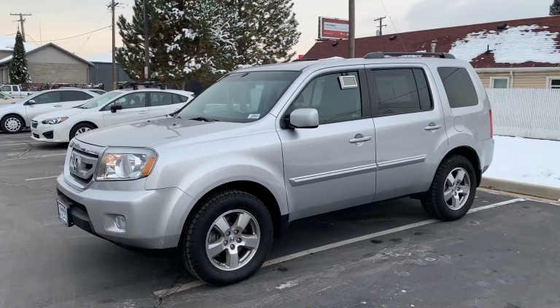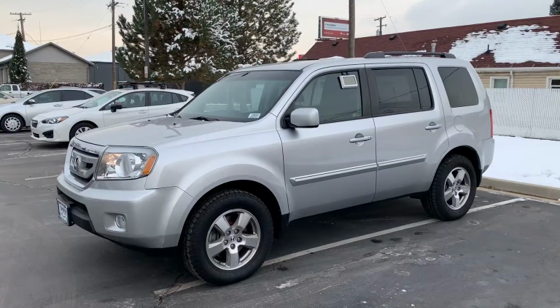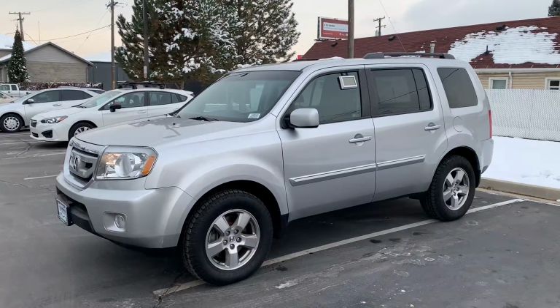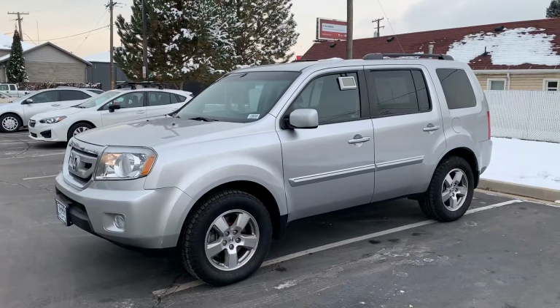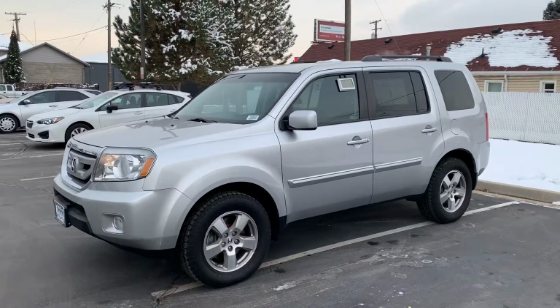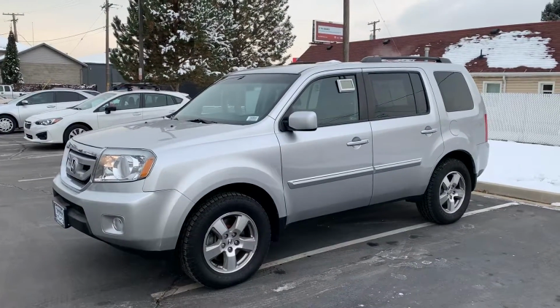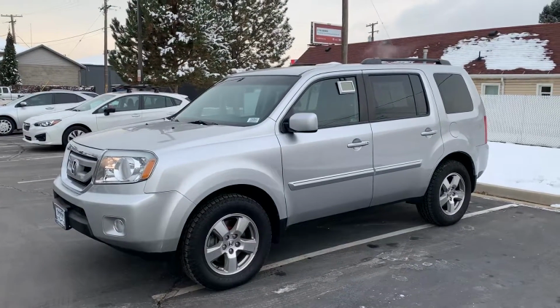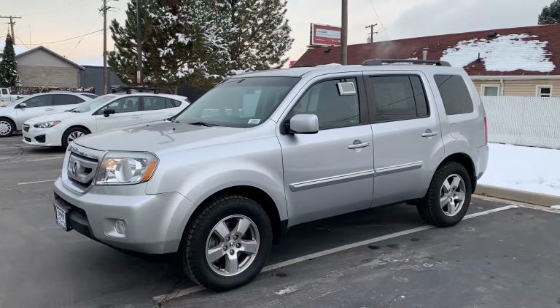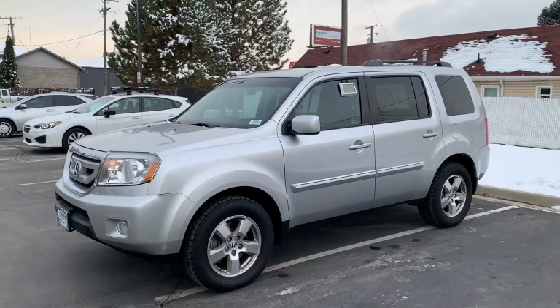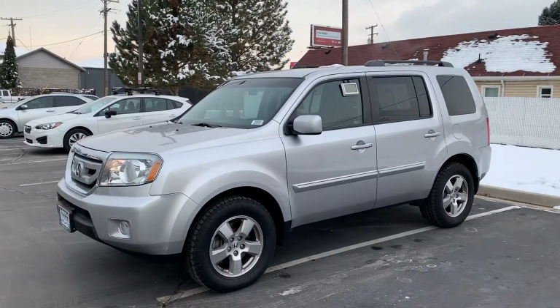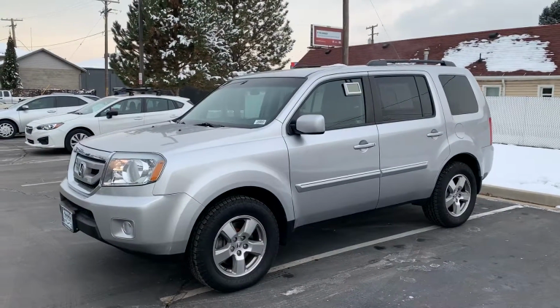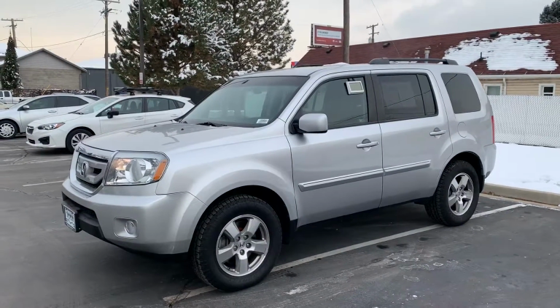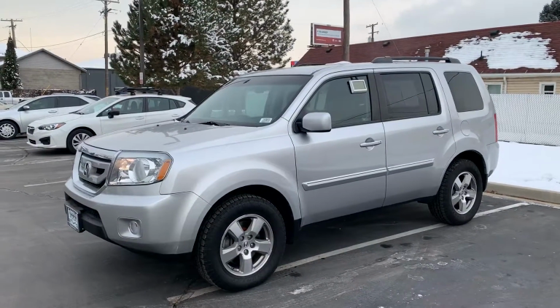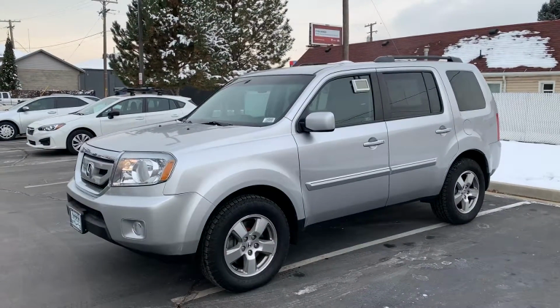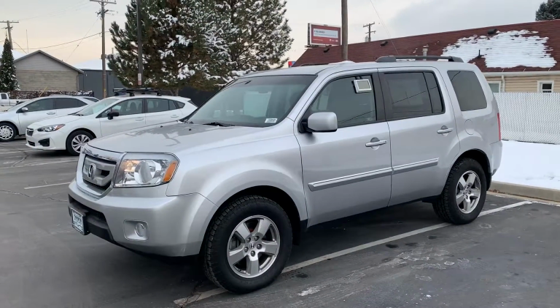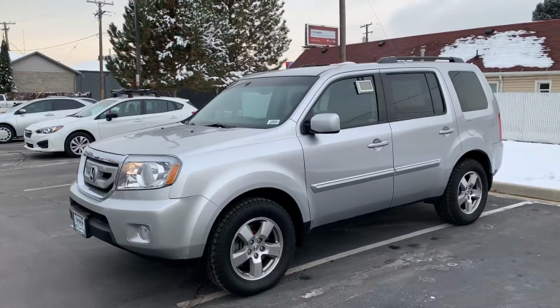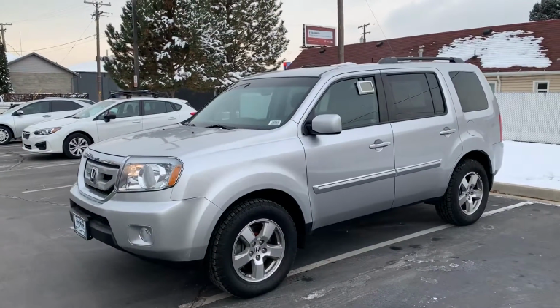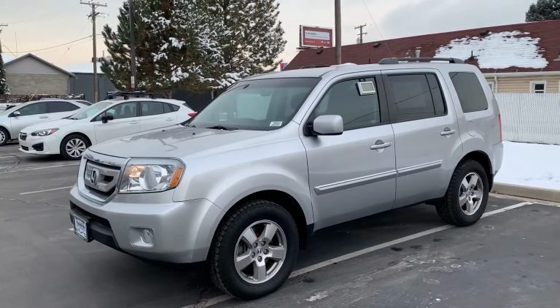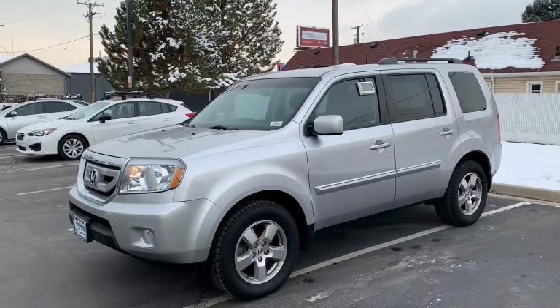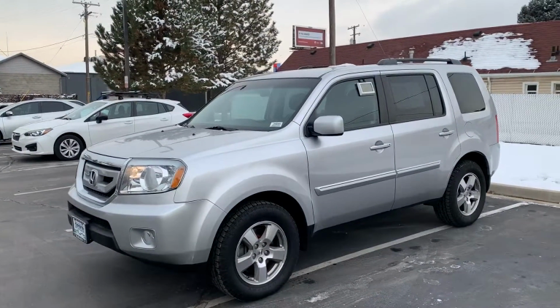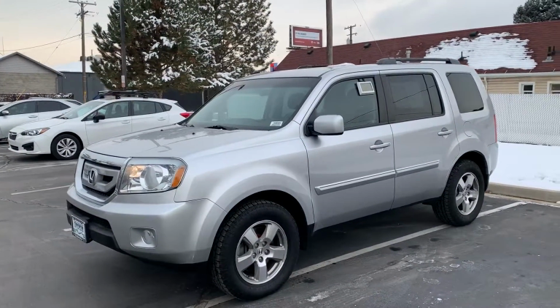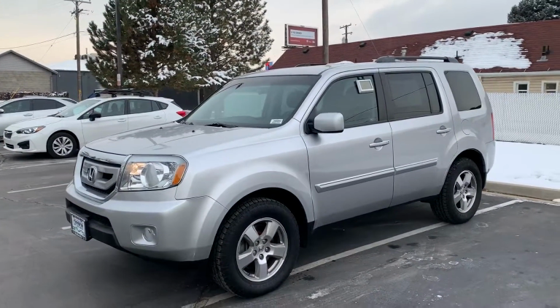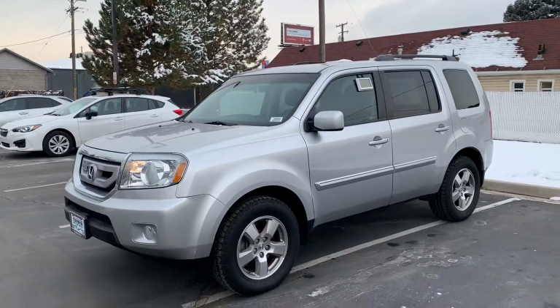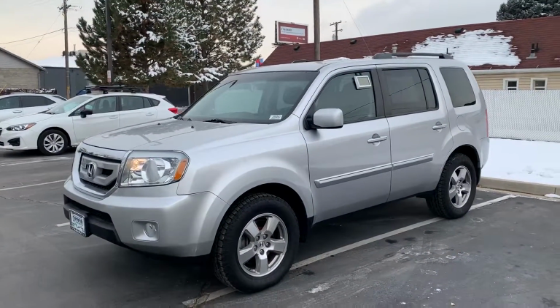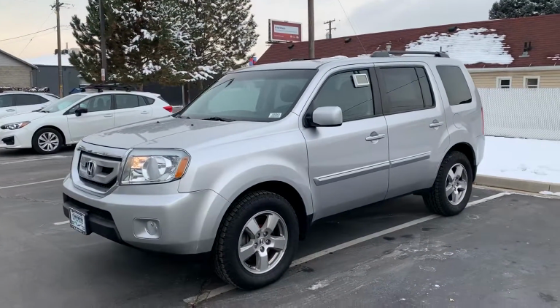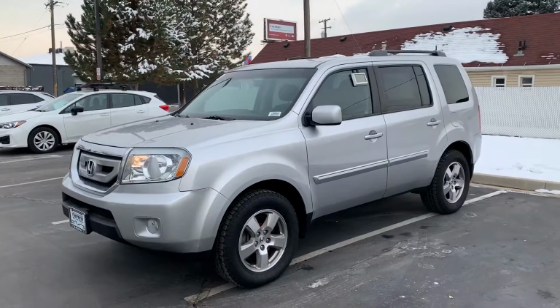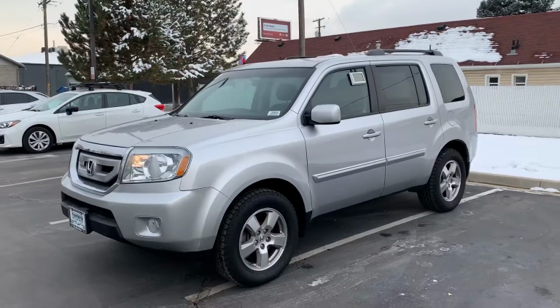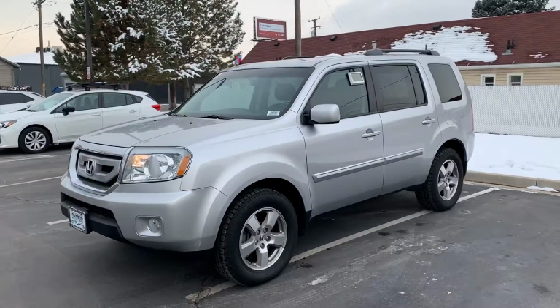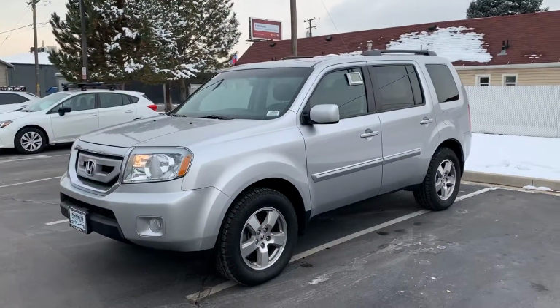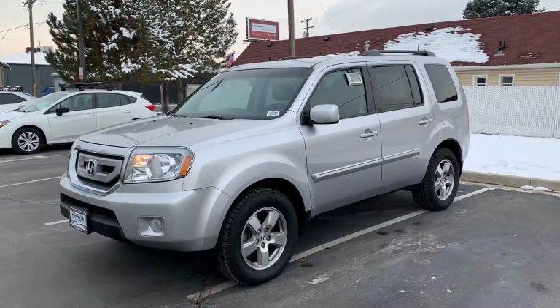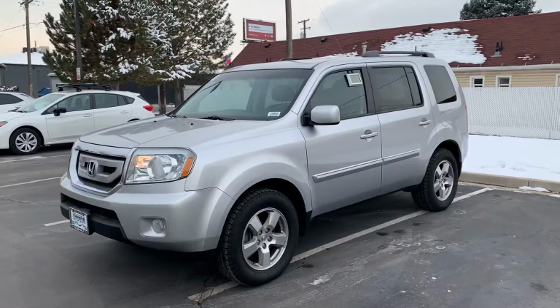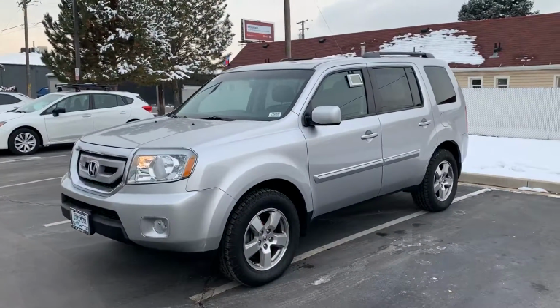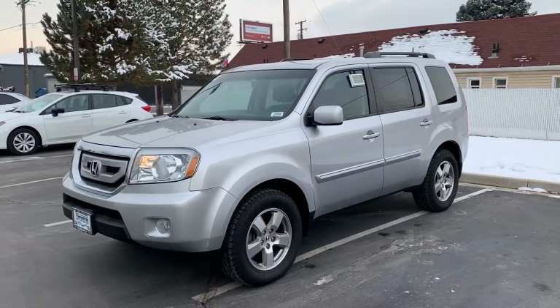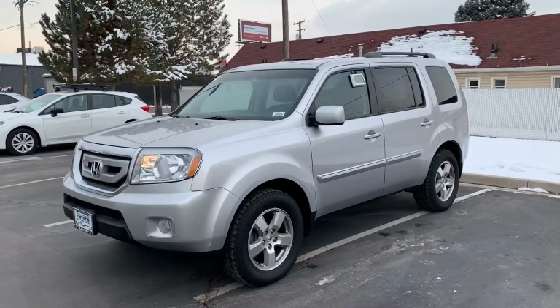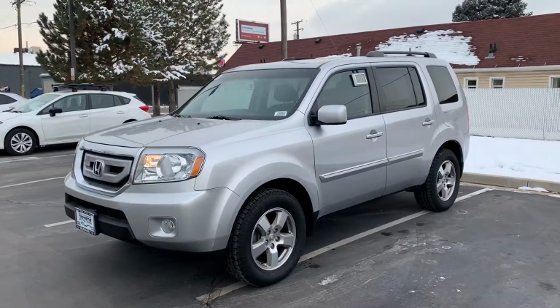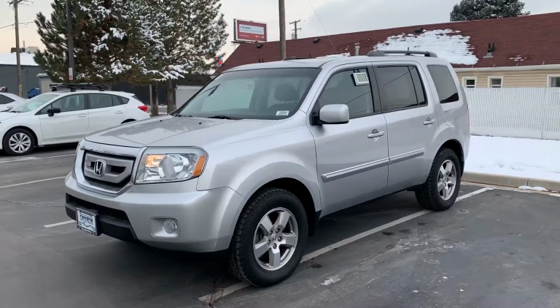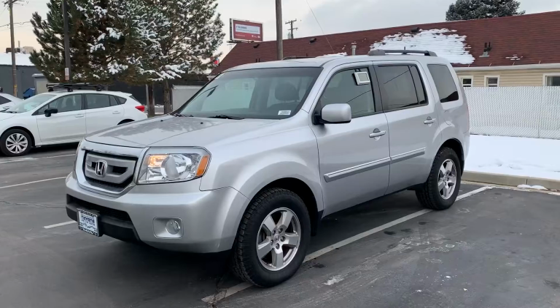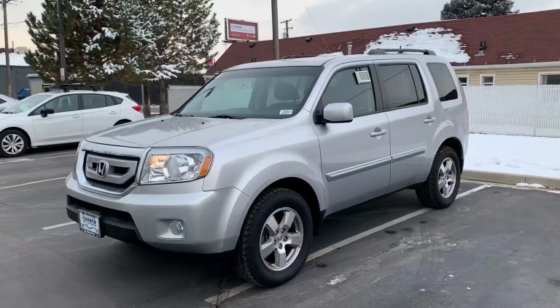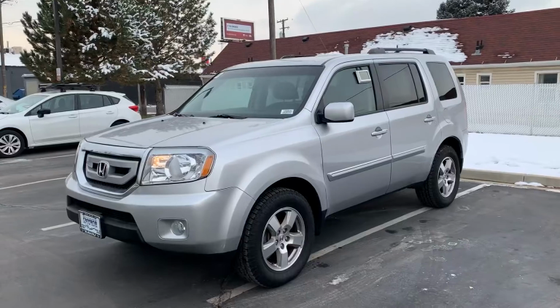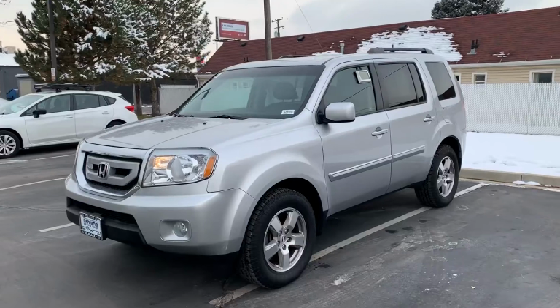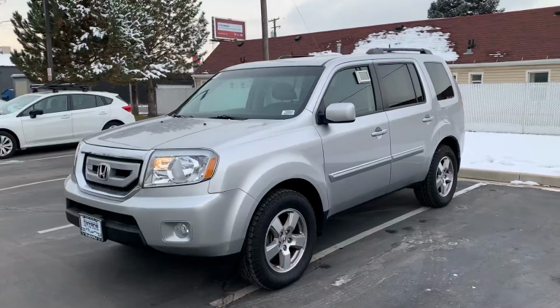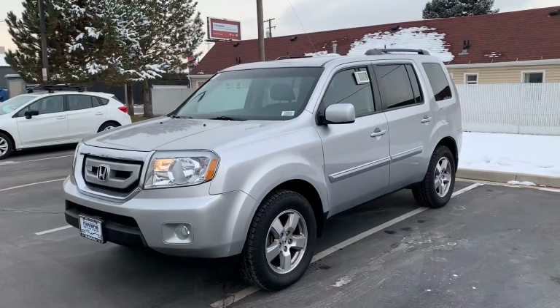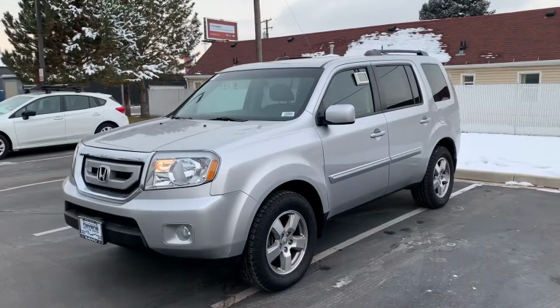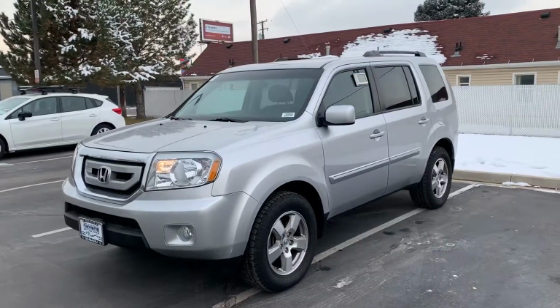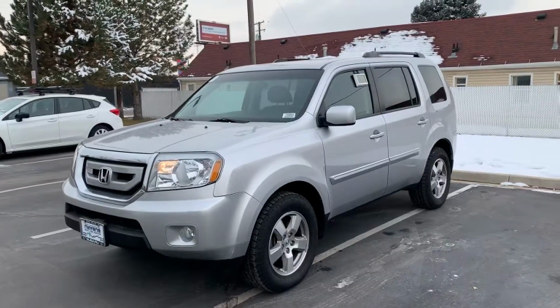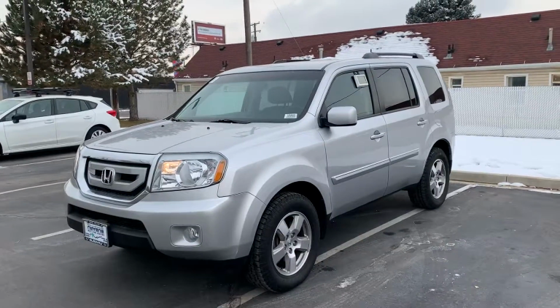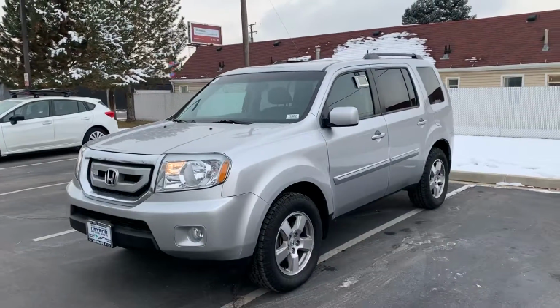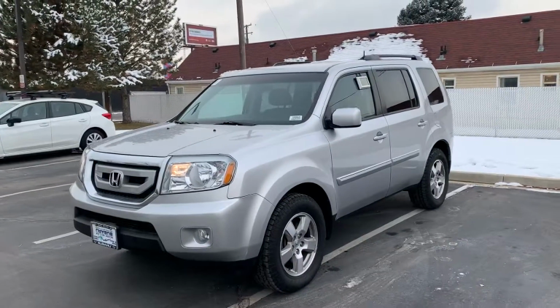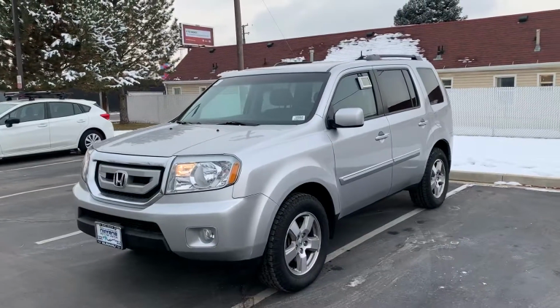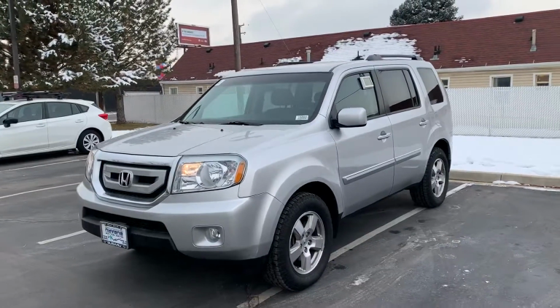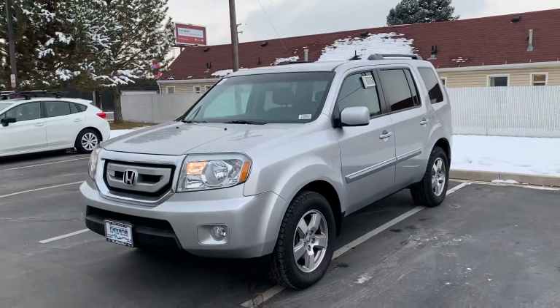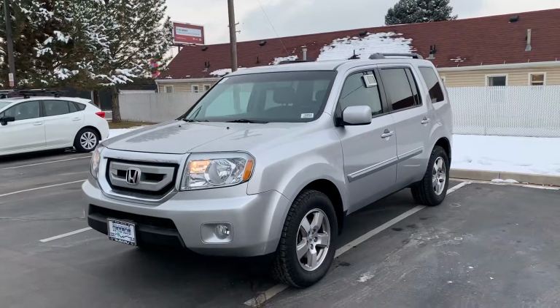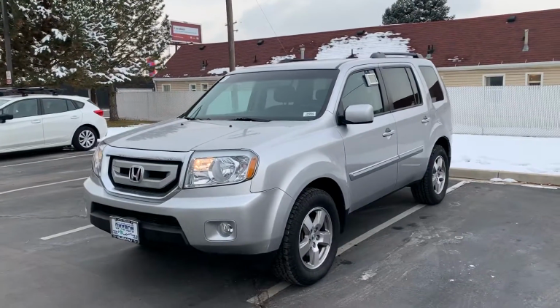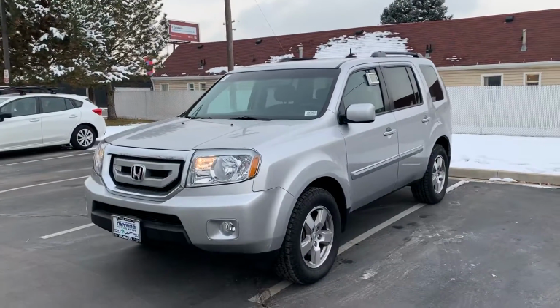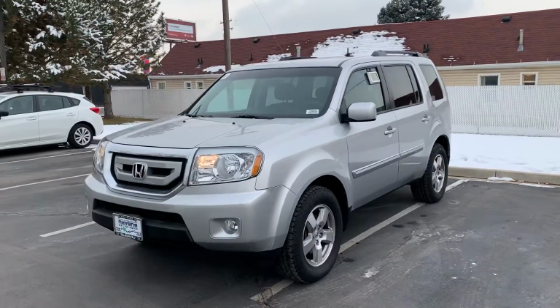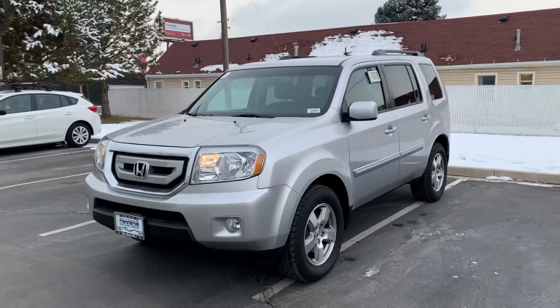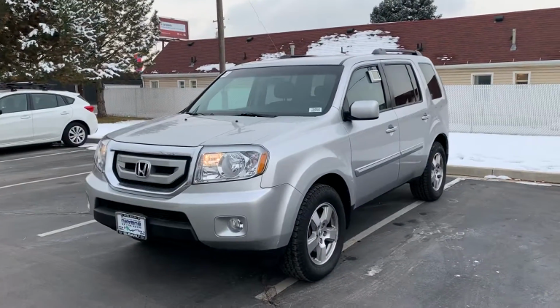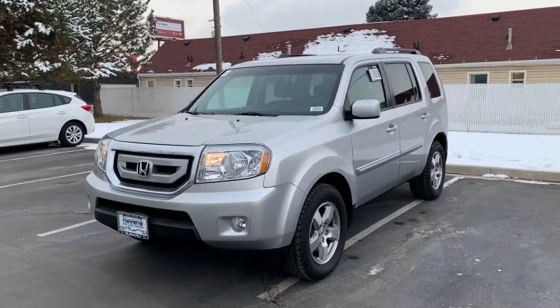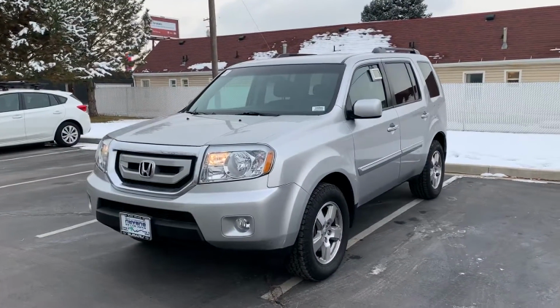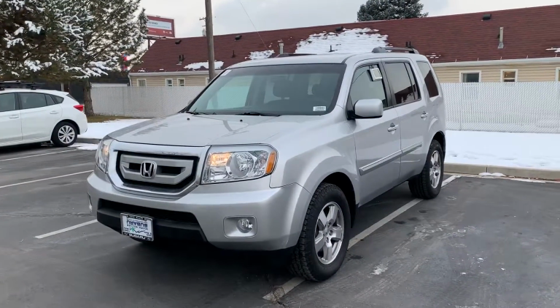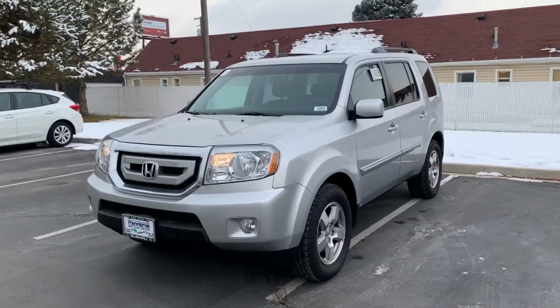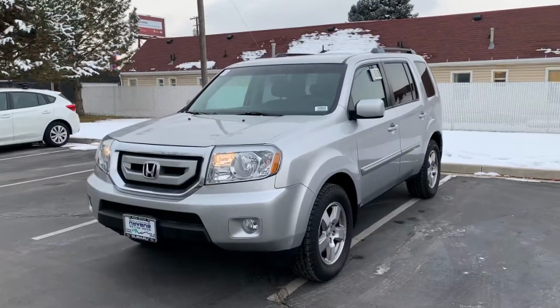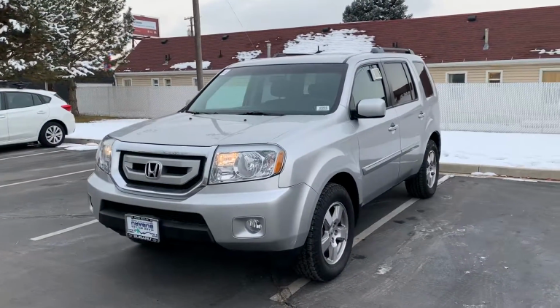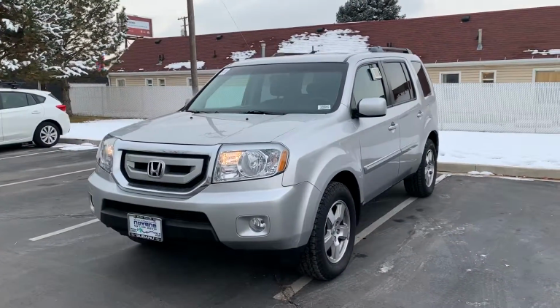Hi Tara, John Barber, Mark Miller Subaru. Wanted to get a video over to you. This is the 2011 Honda Pilot.